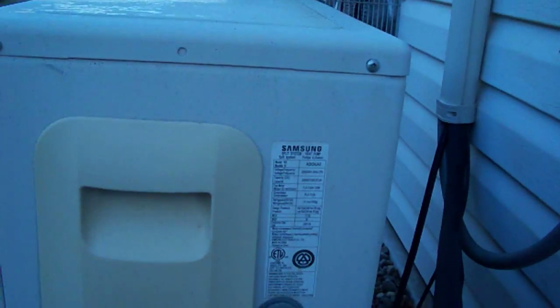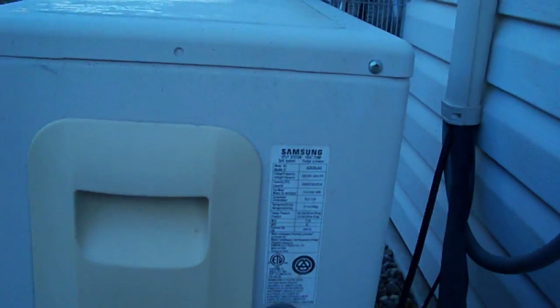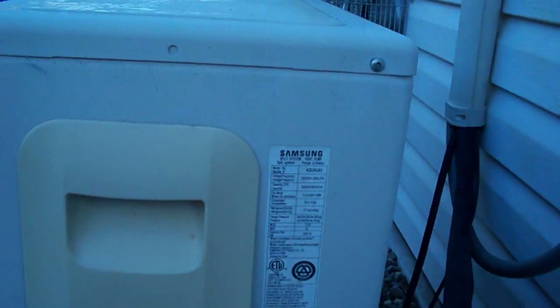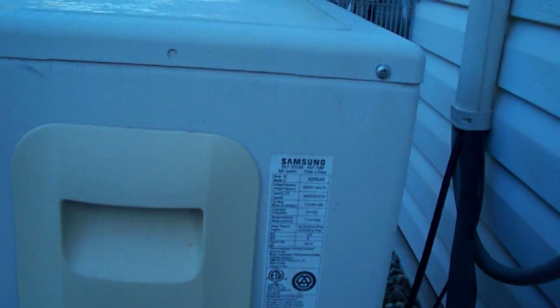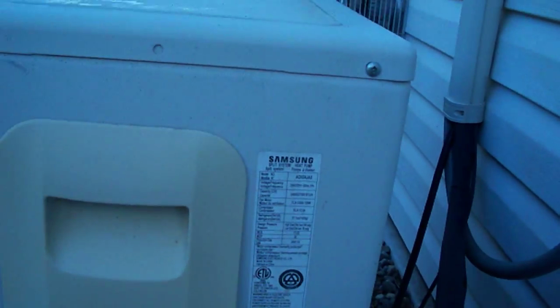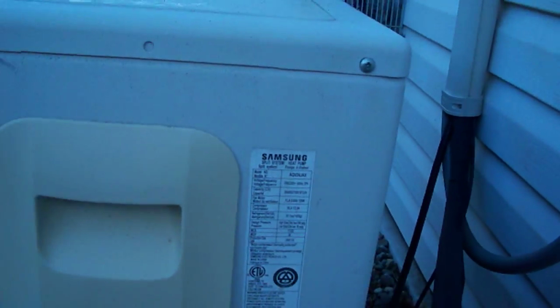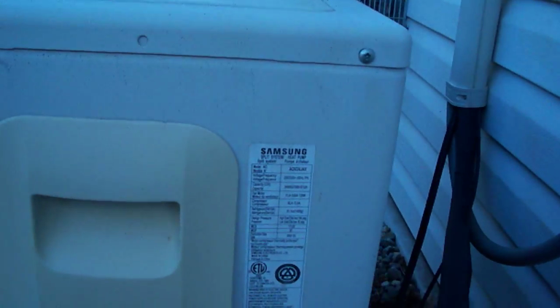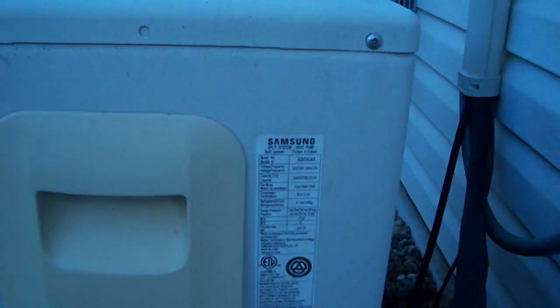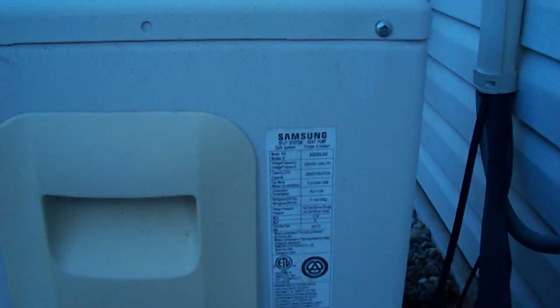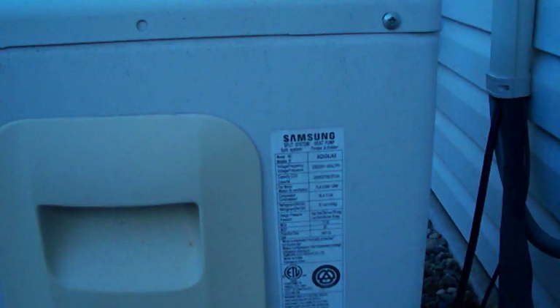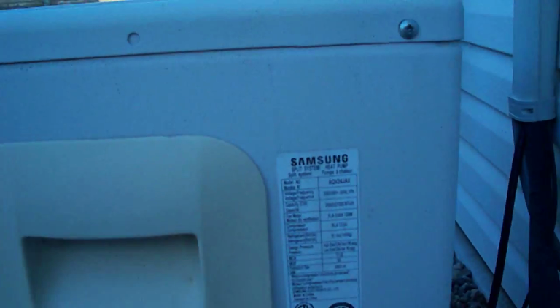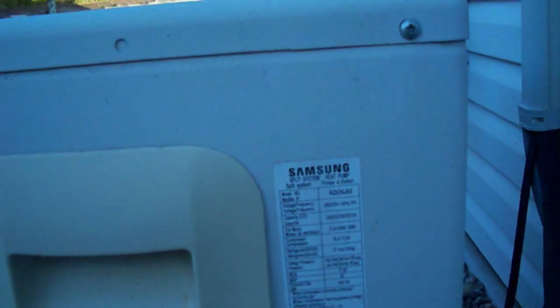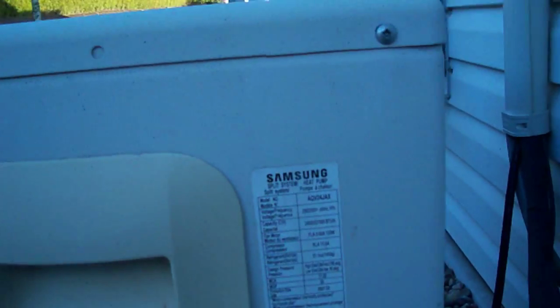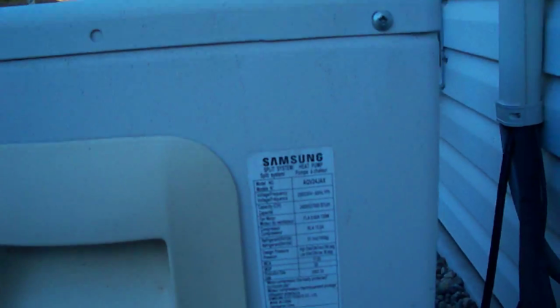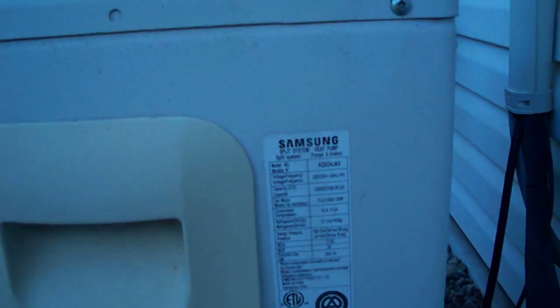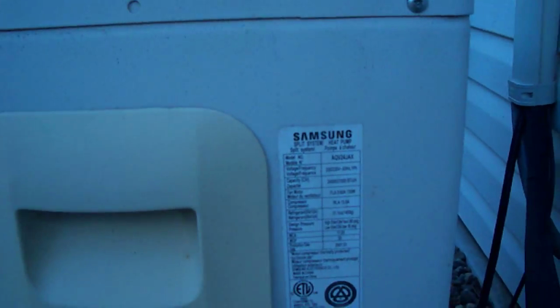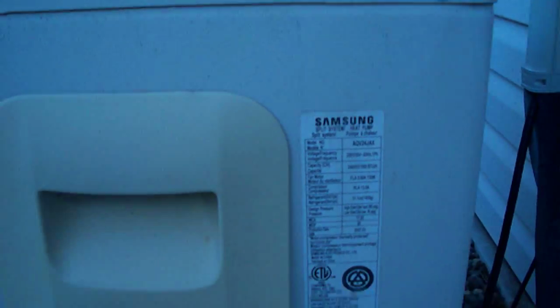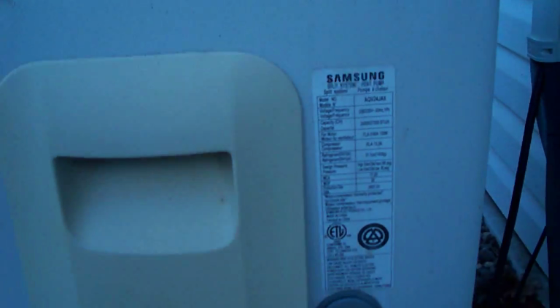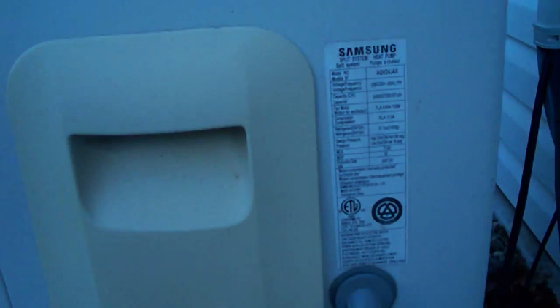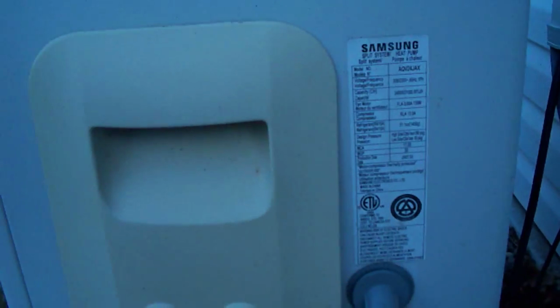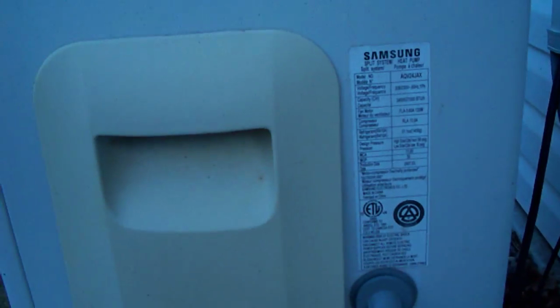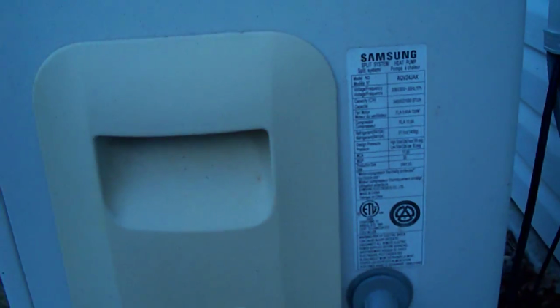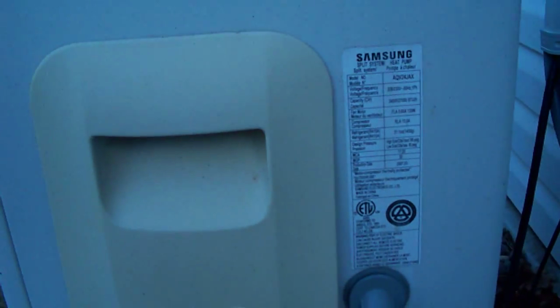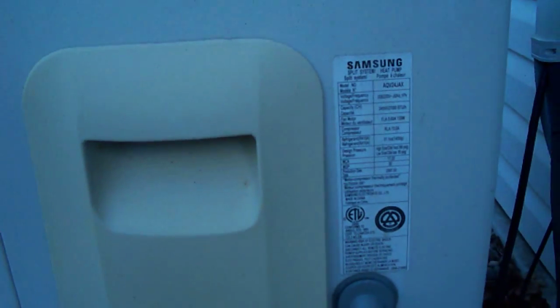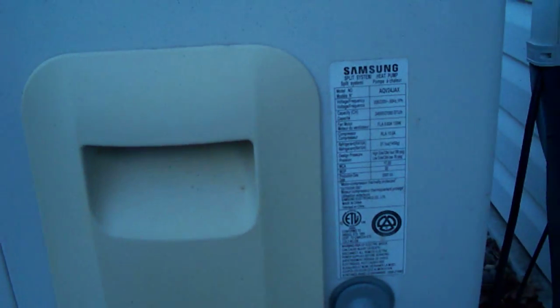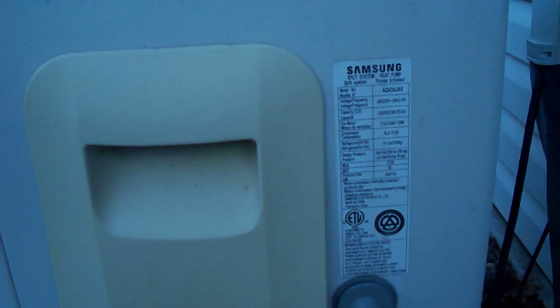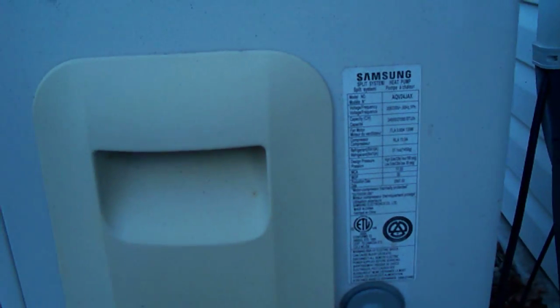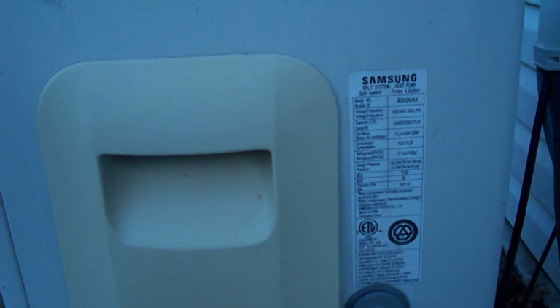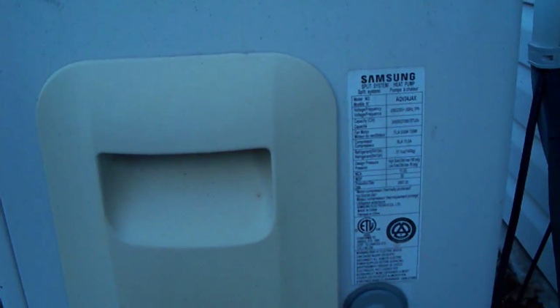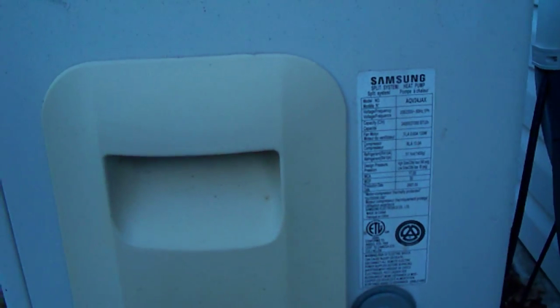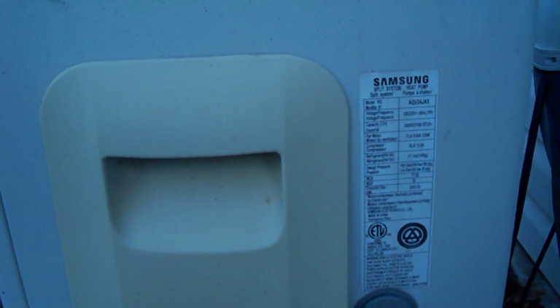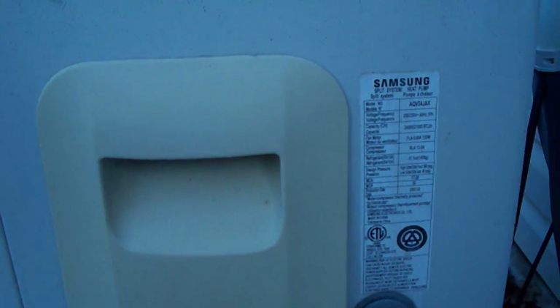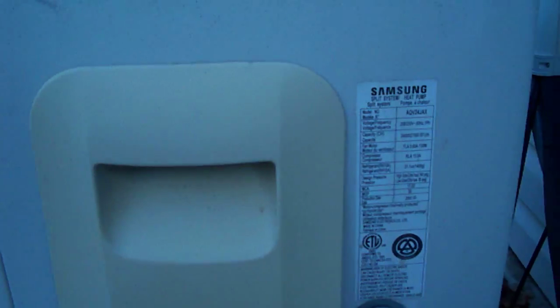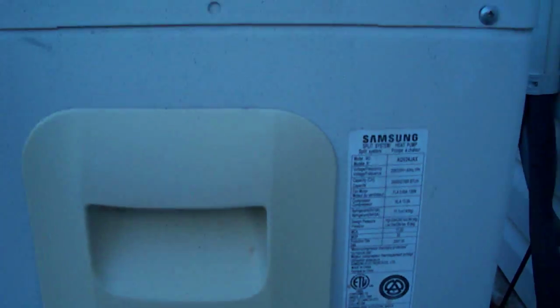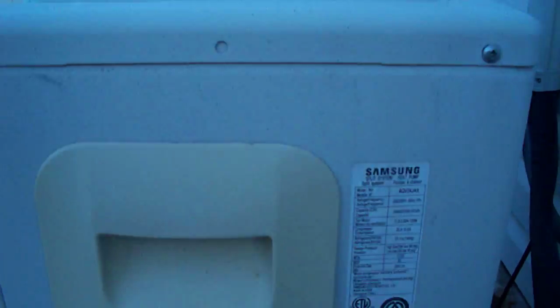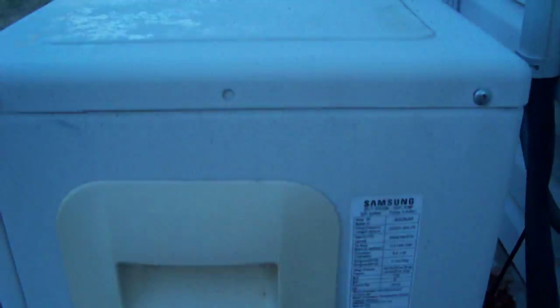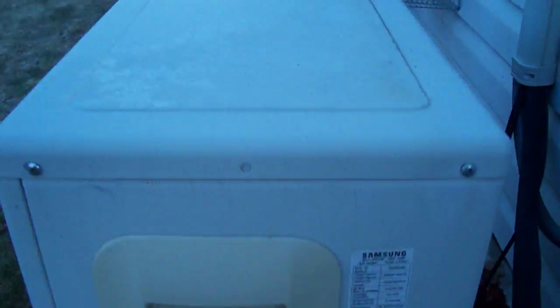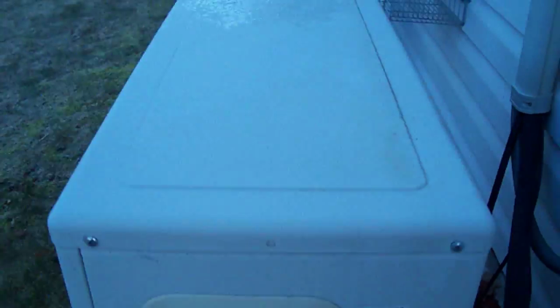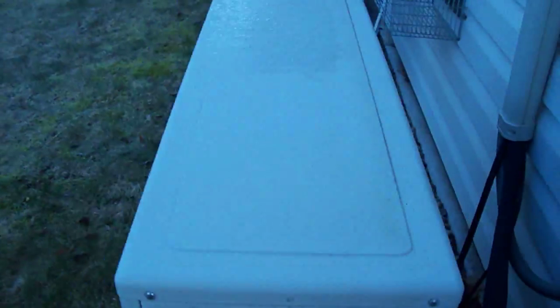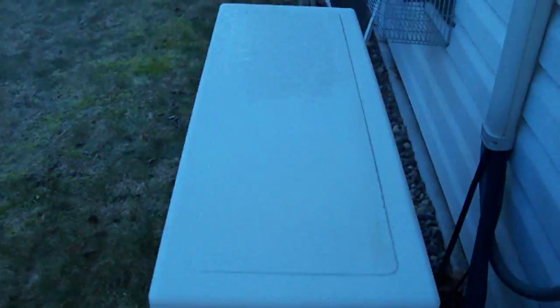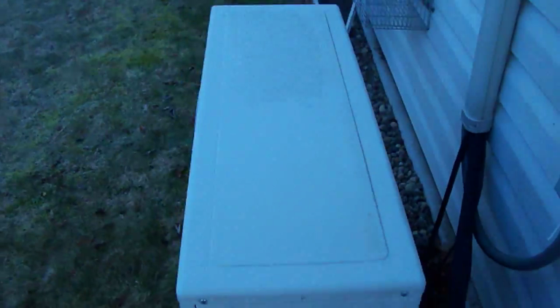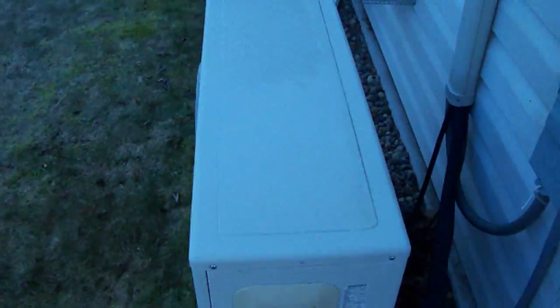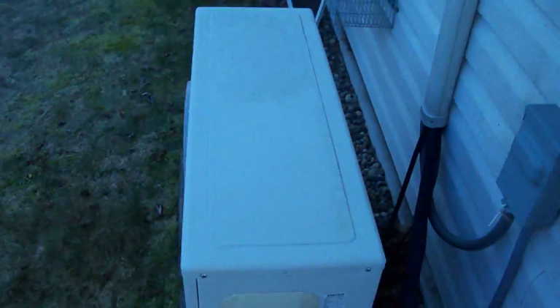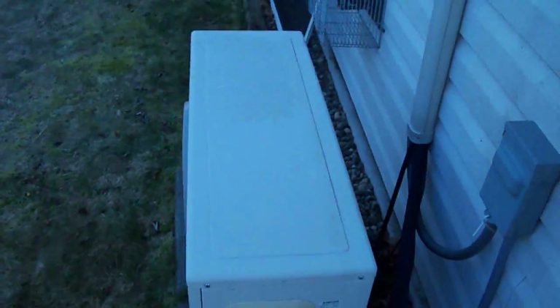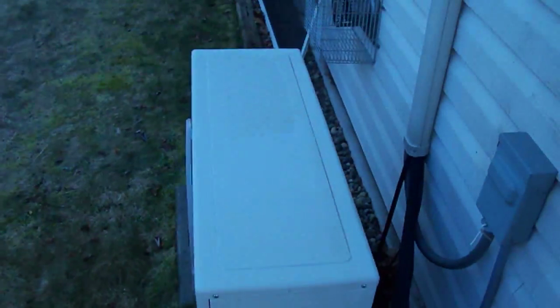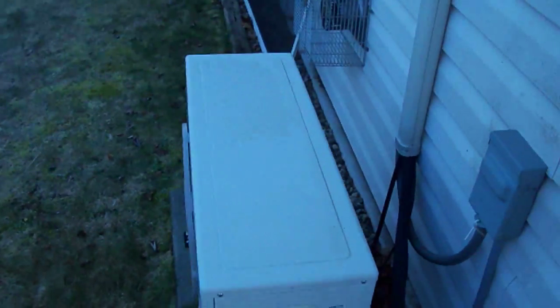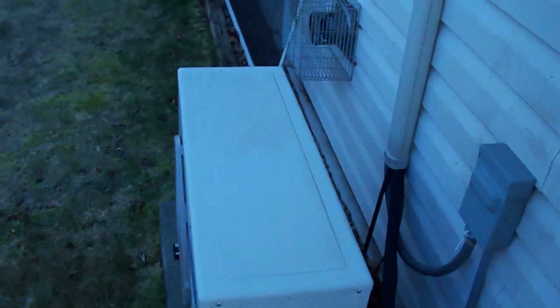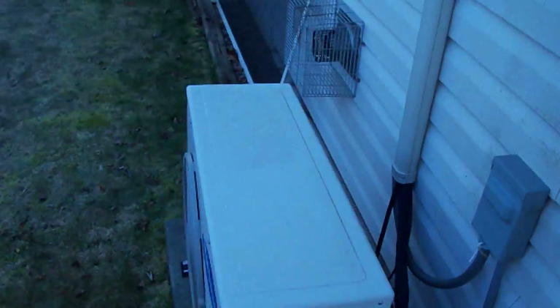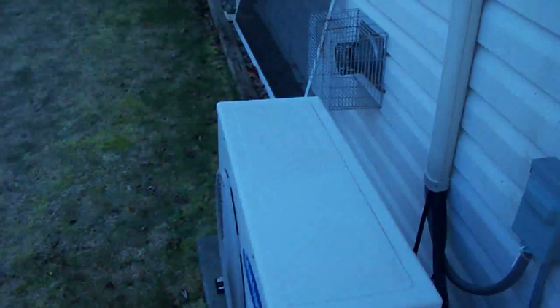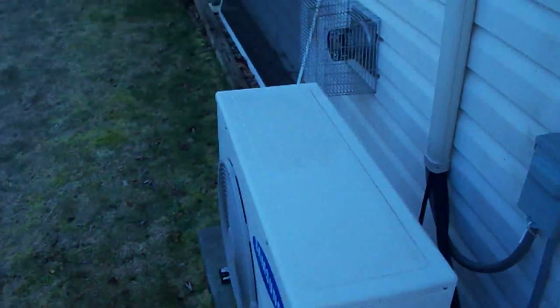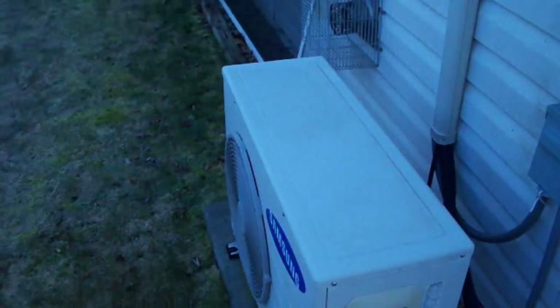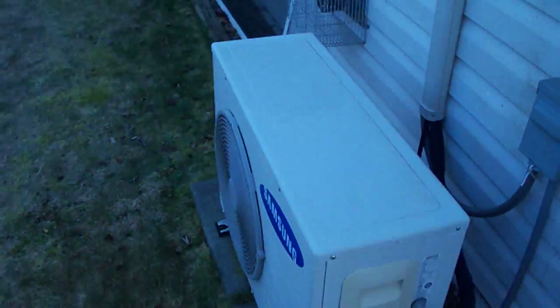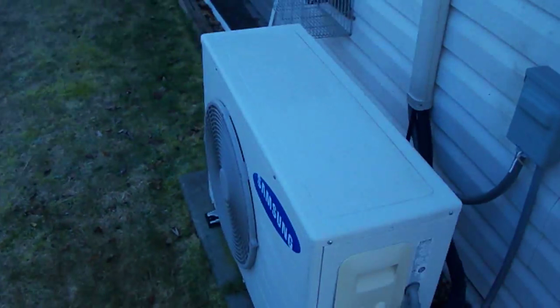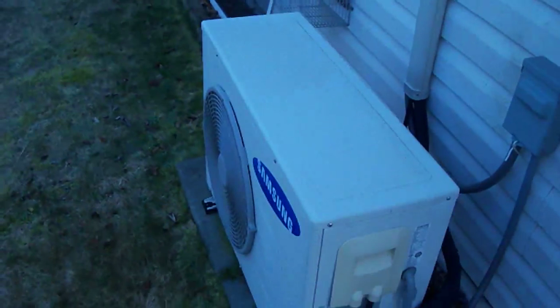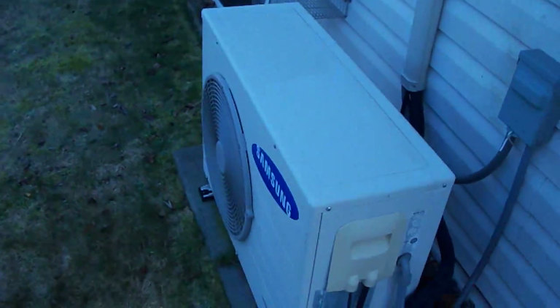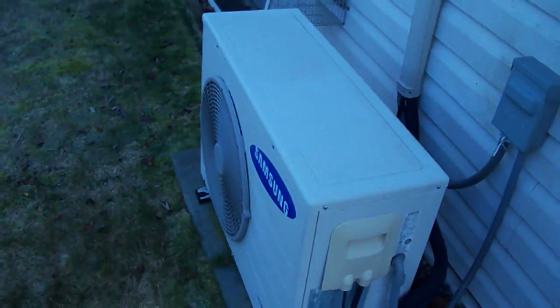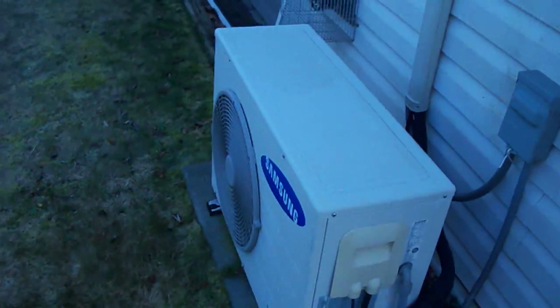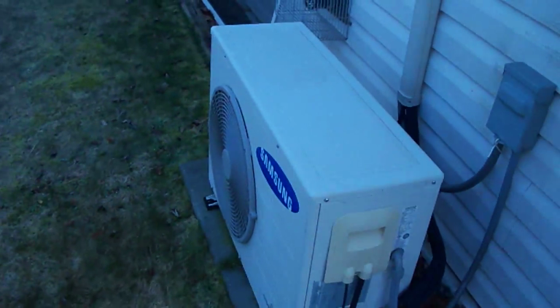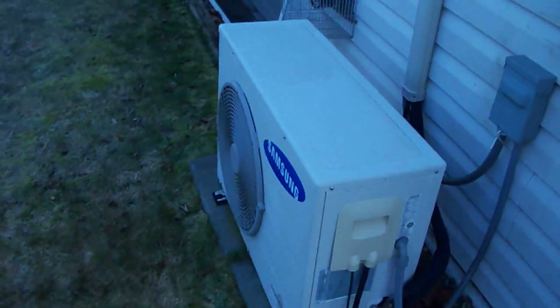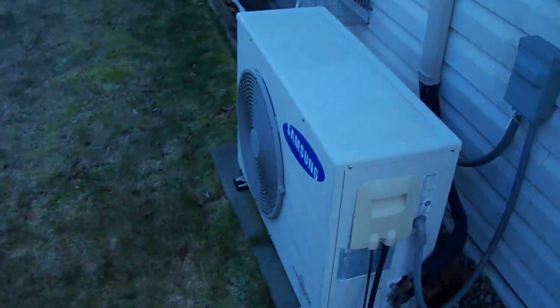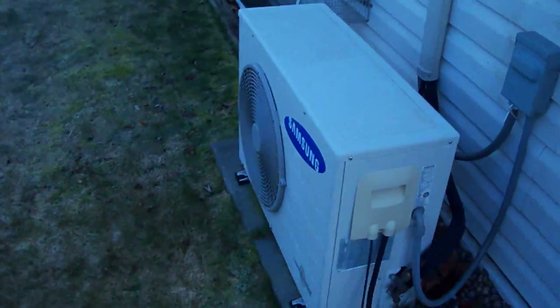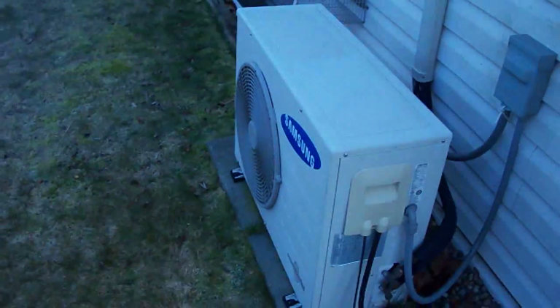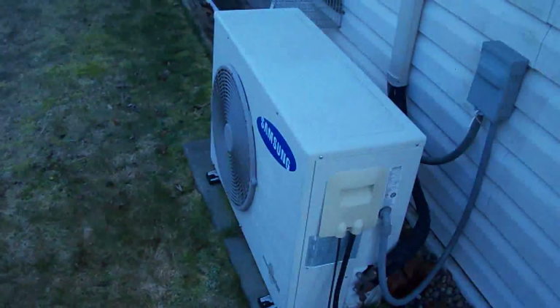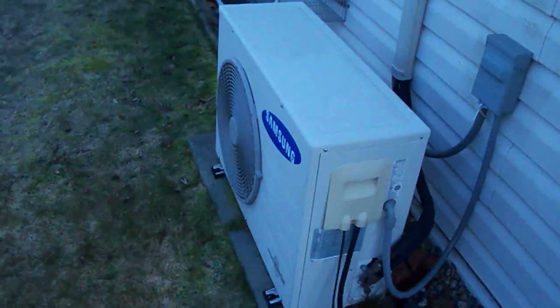And there it is — a two-ton unit, capable of heating 2,000 square feet.